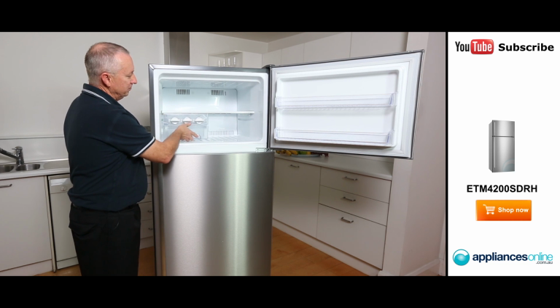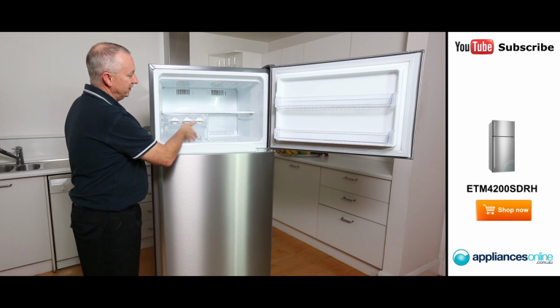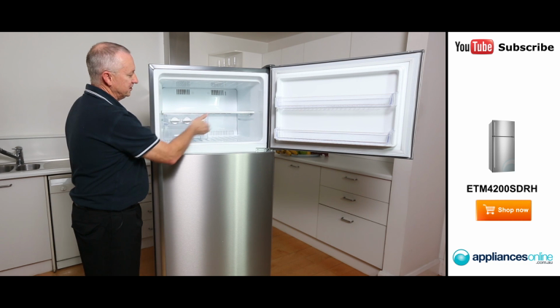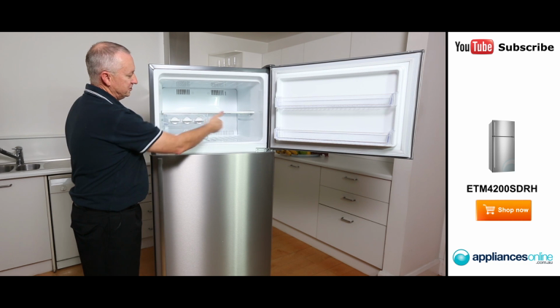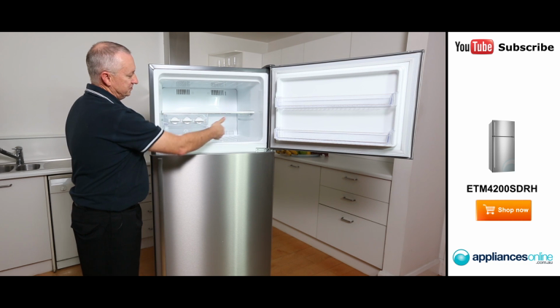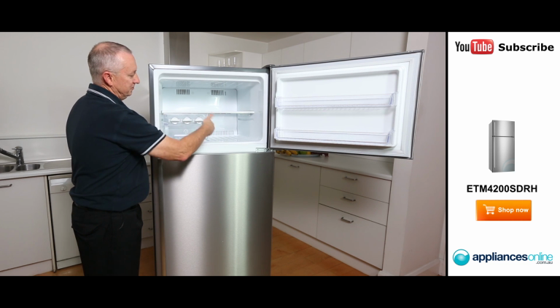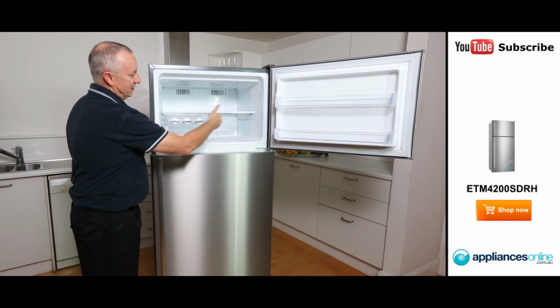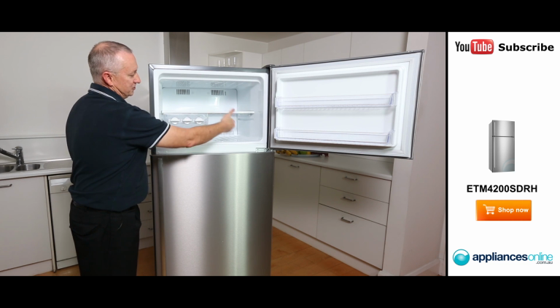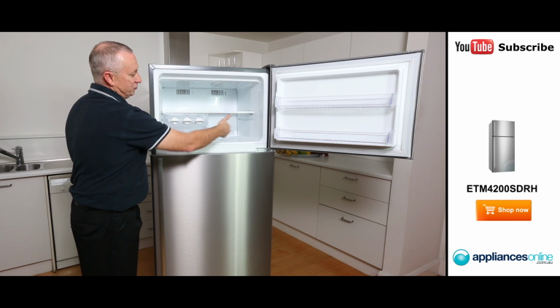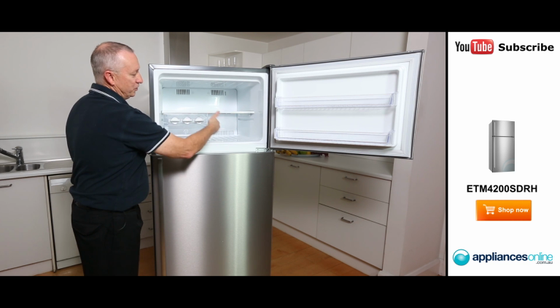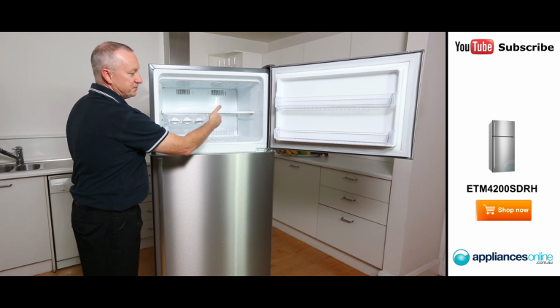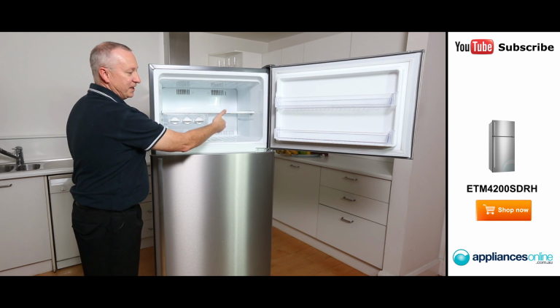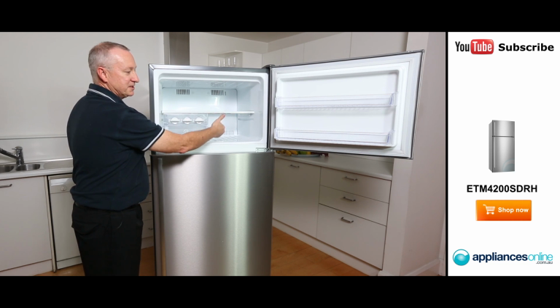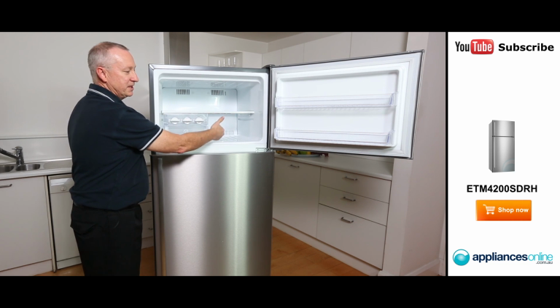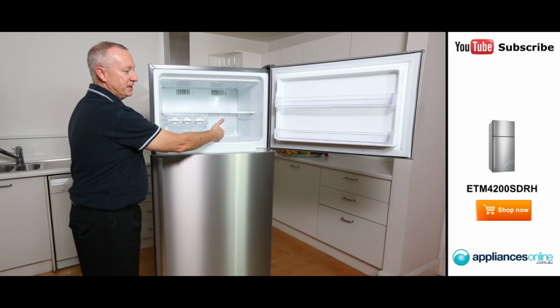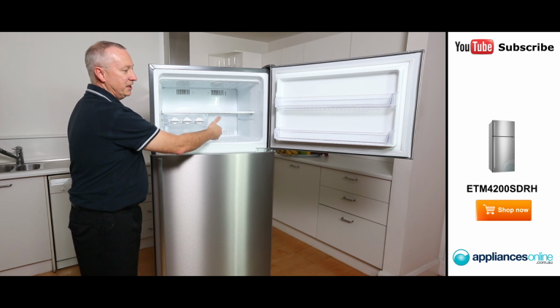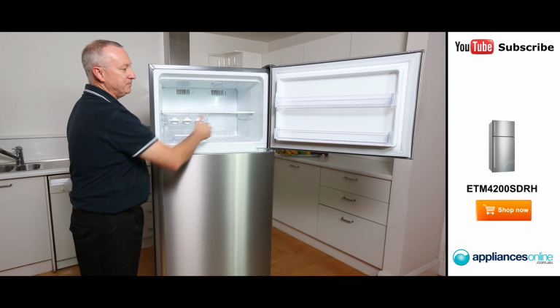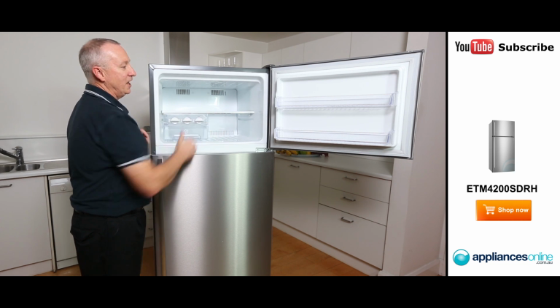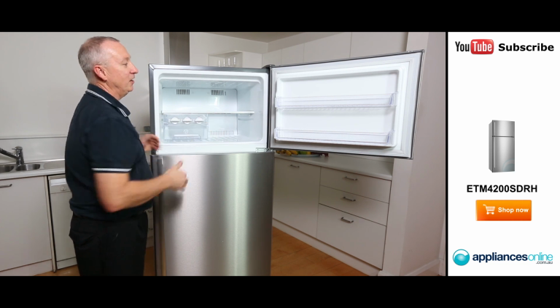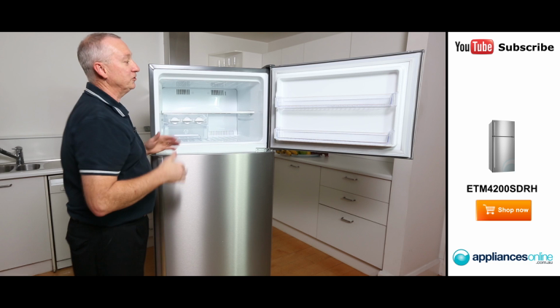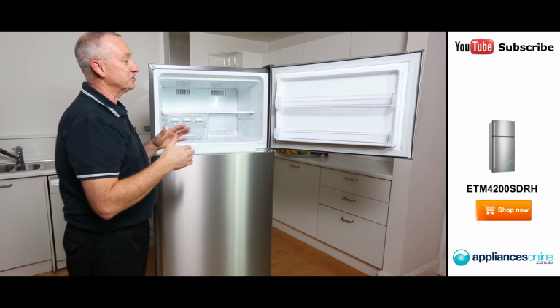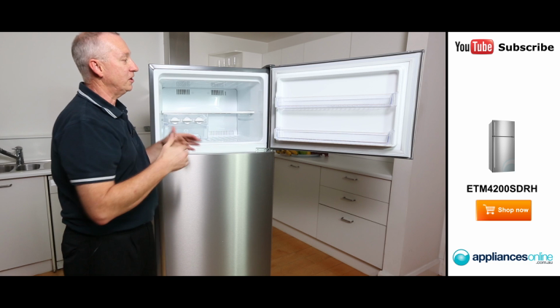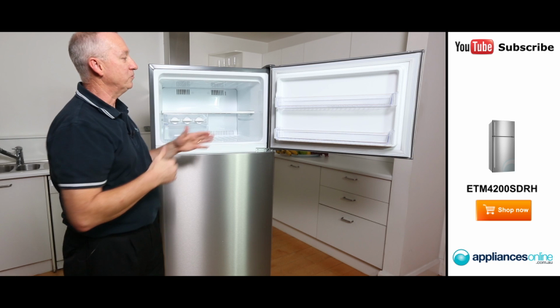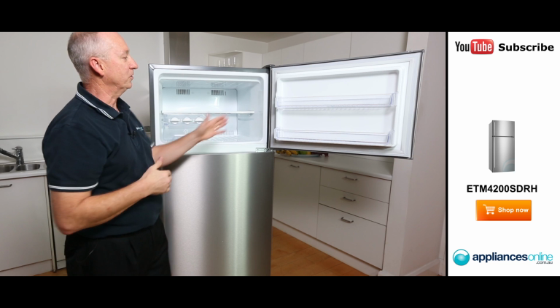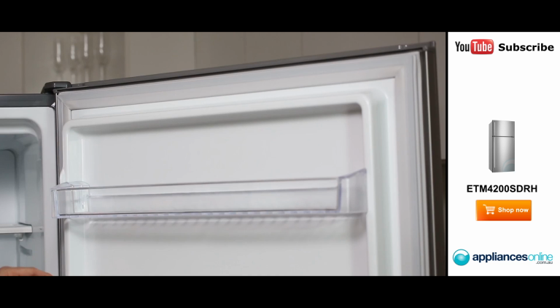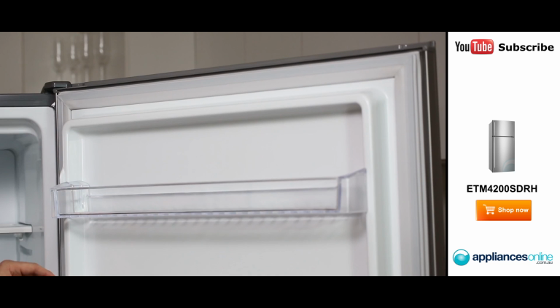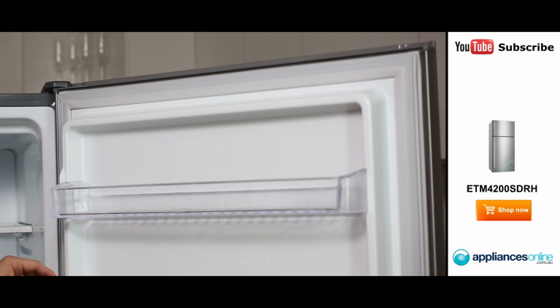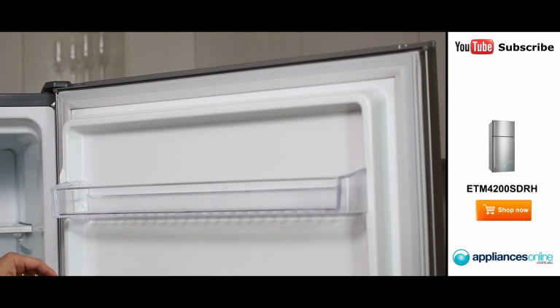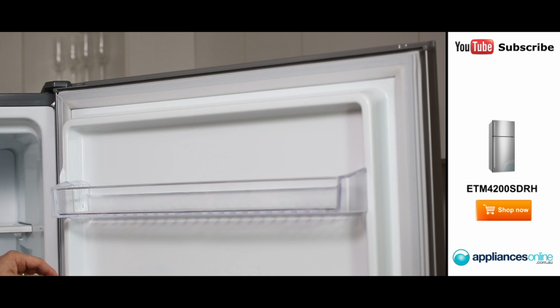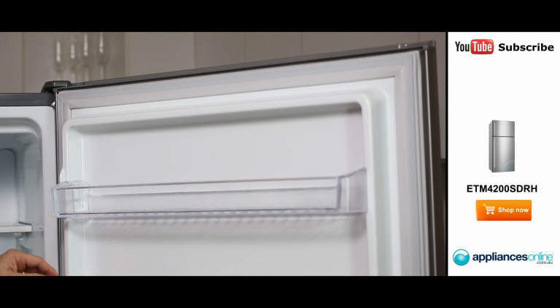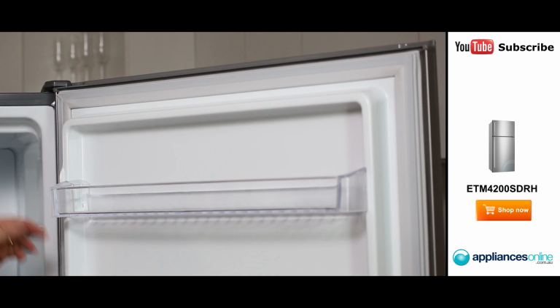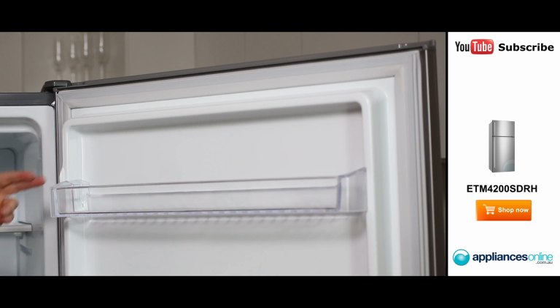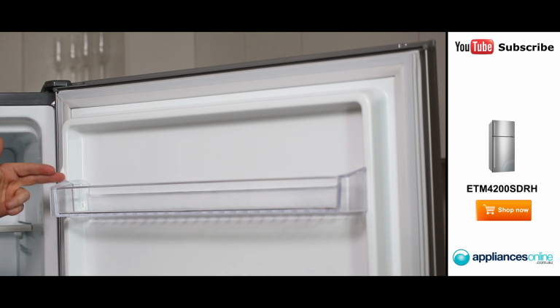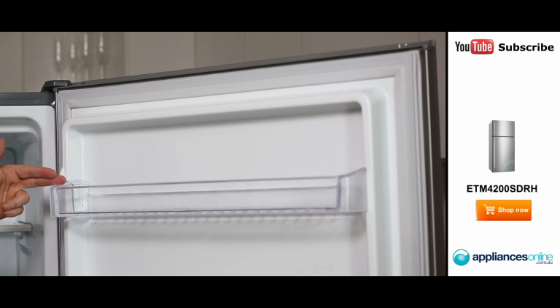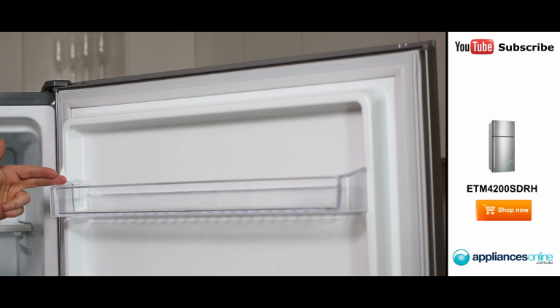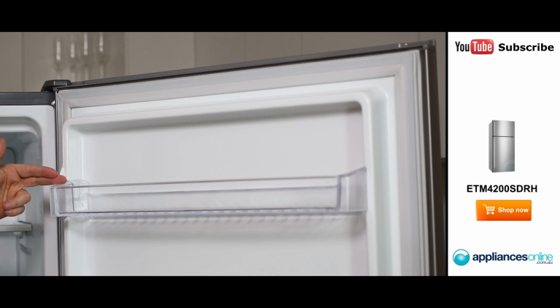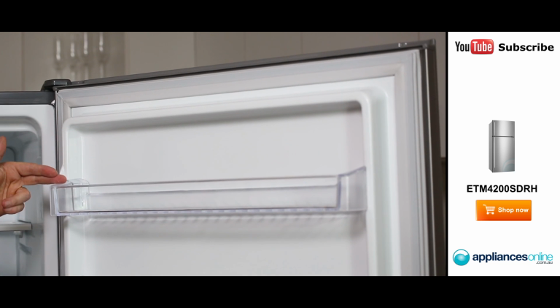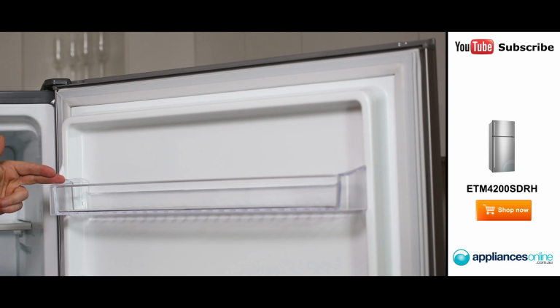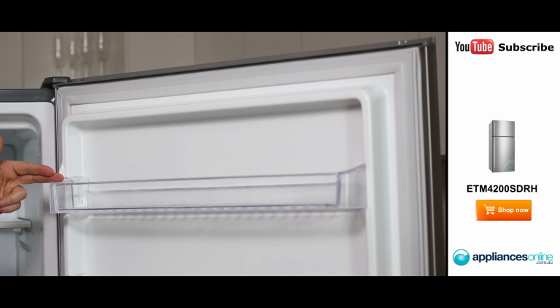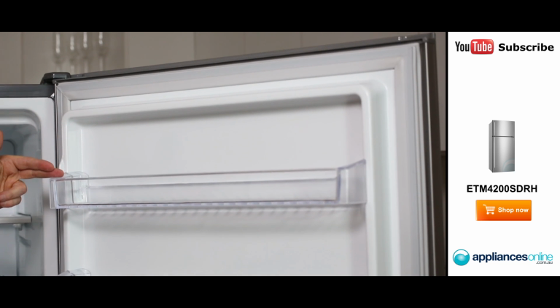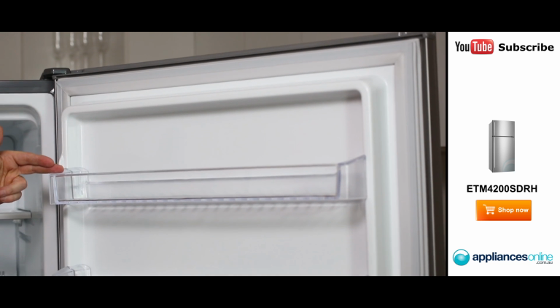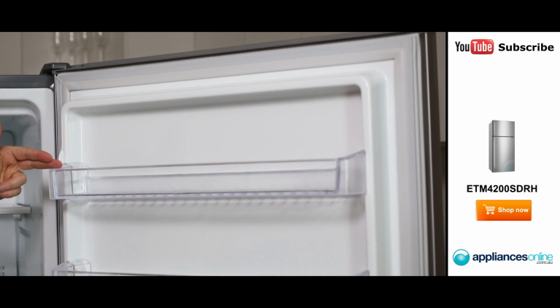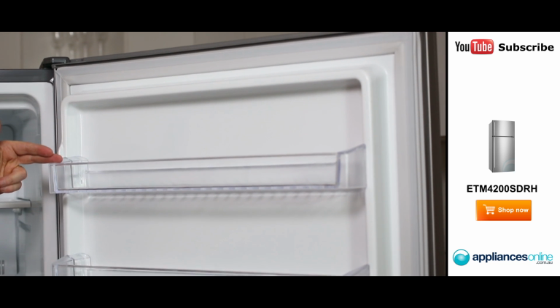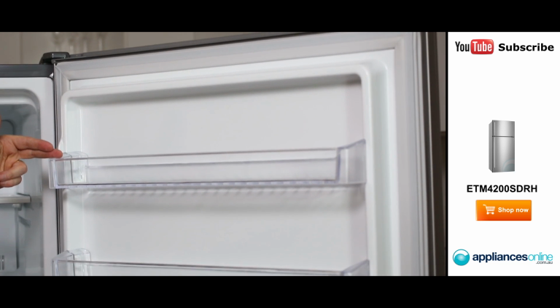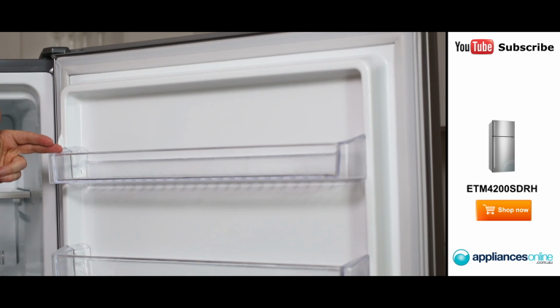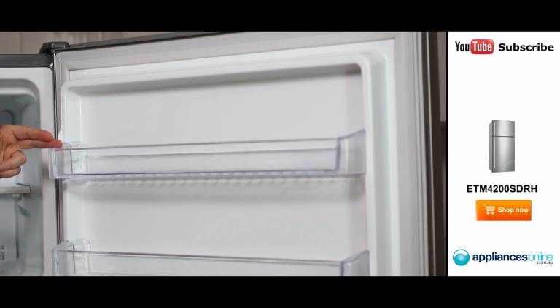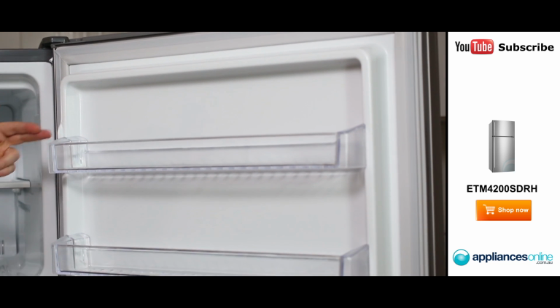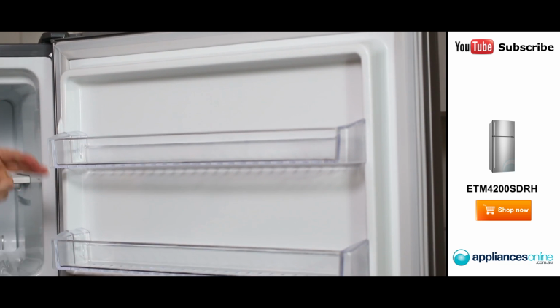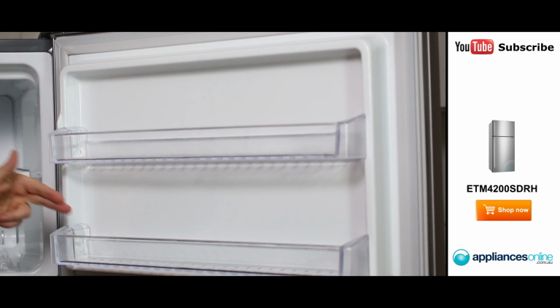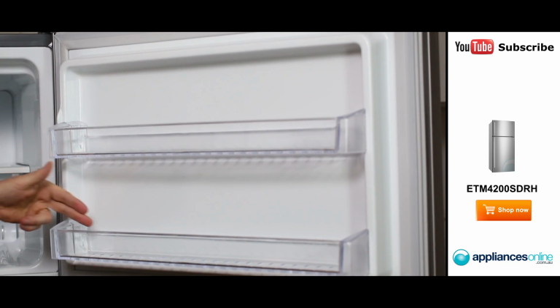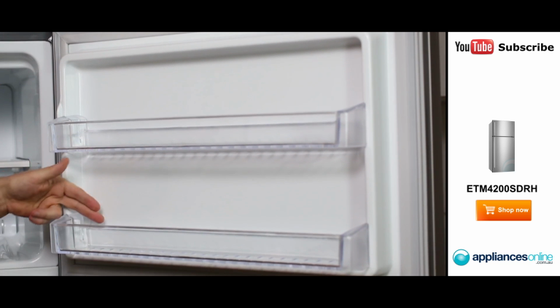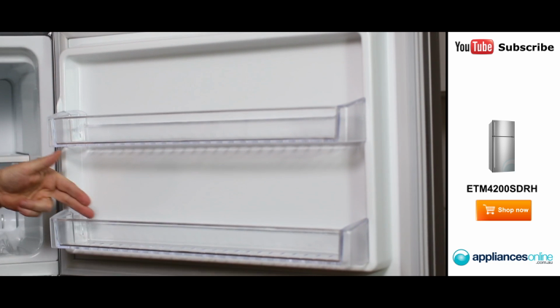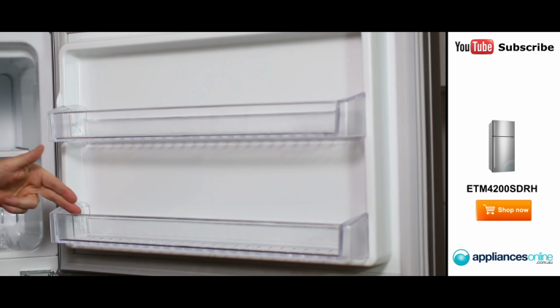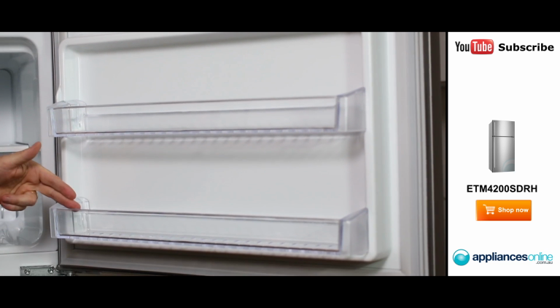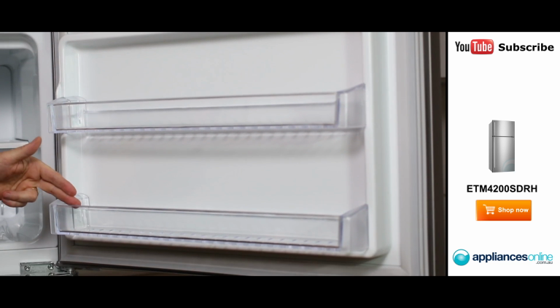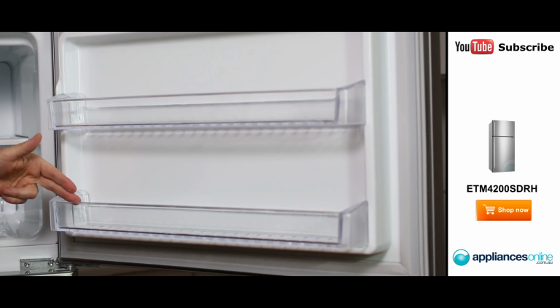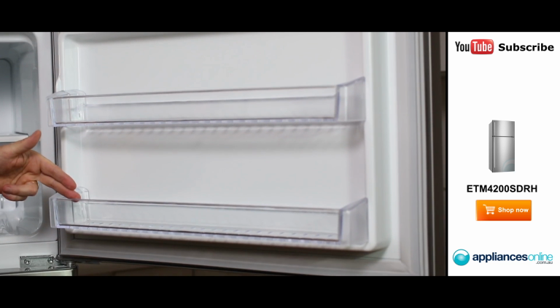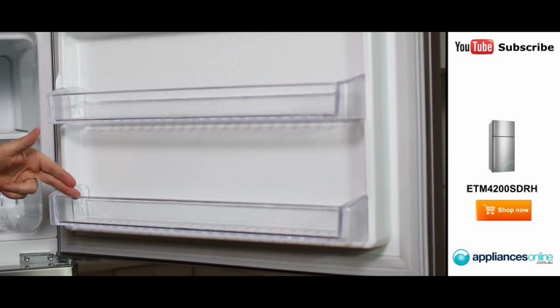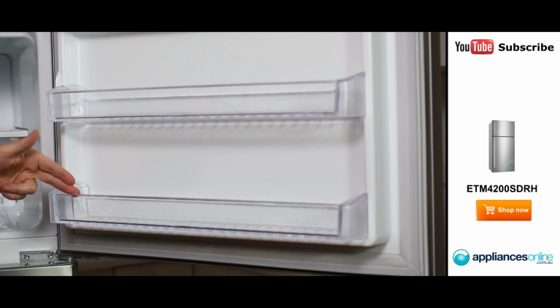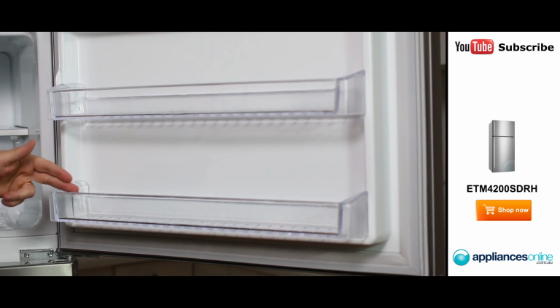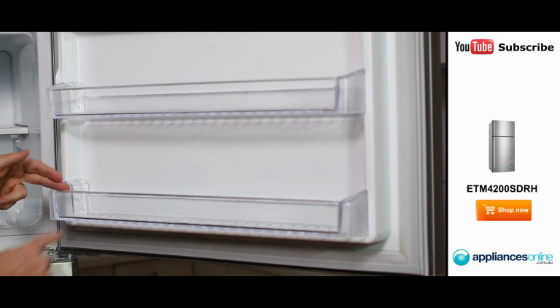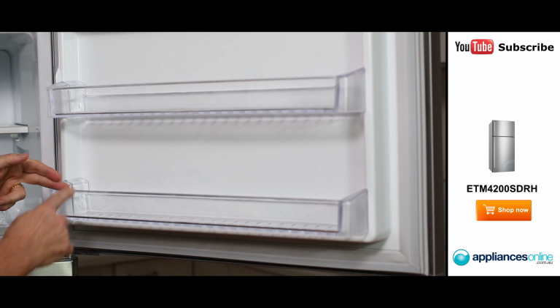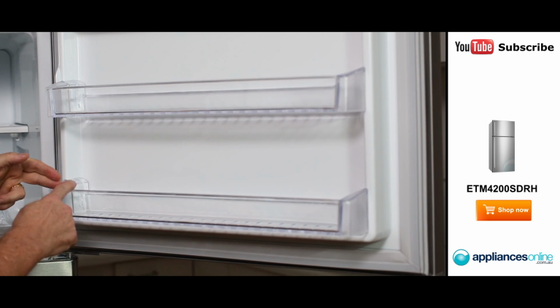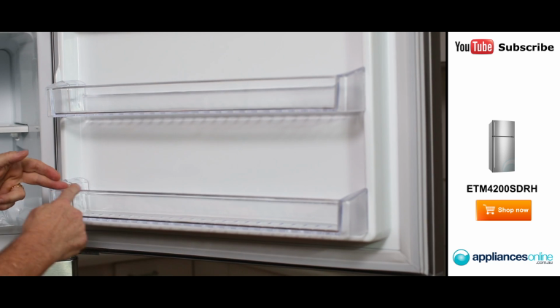Plenty of storage space here. And on the side we've got full shelving. So if you've got your packet of veggies, you can easily store them here for easy access.